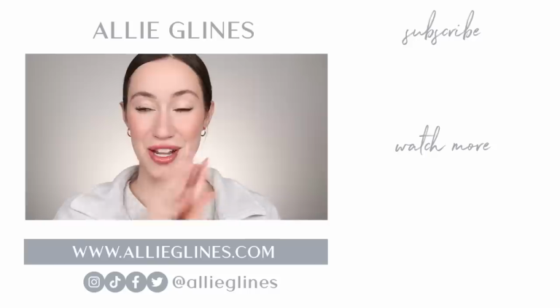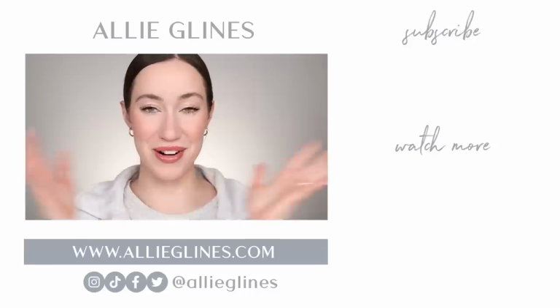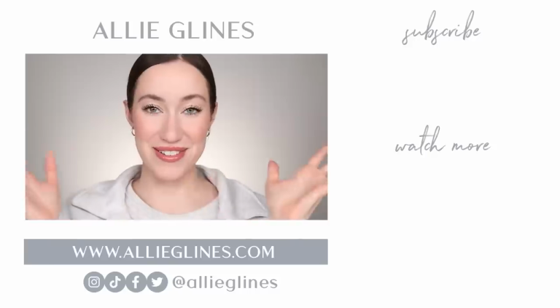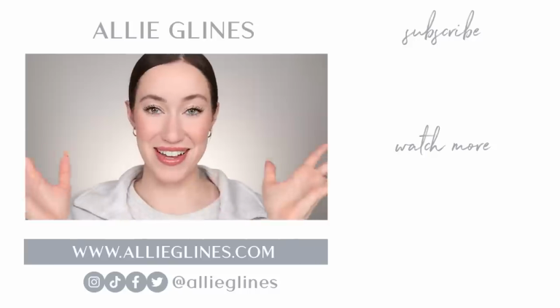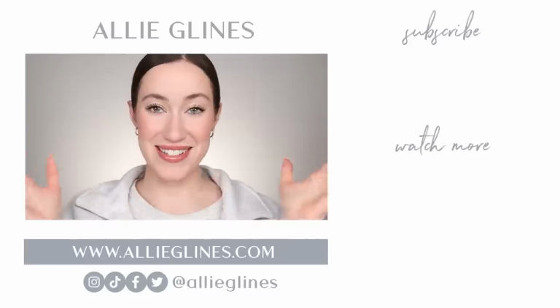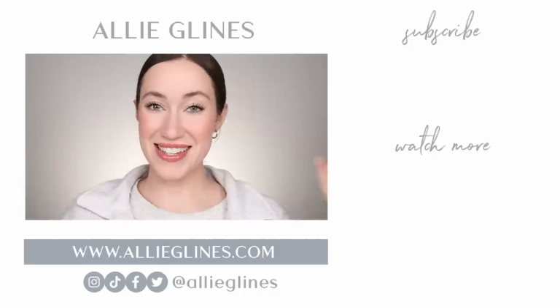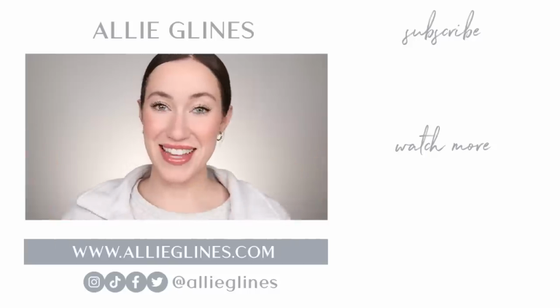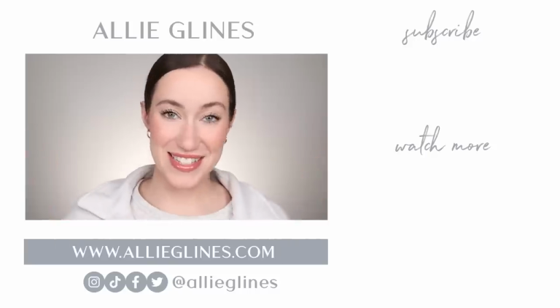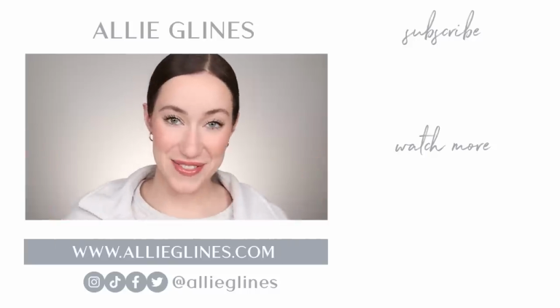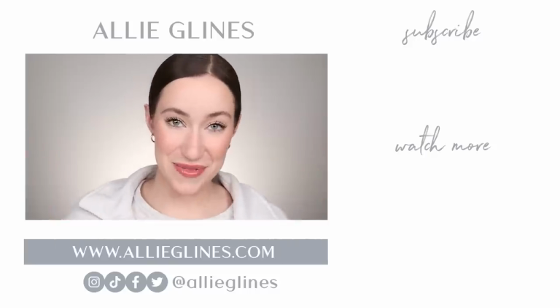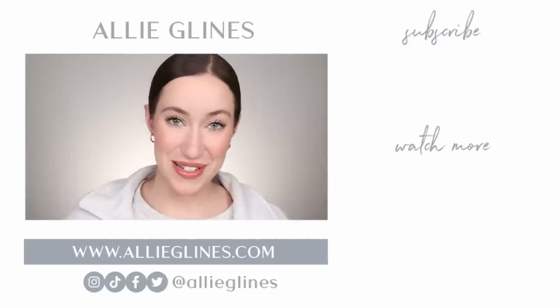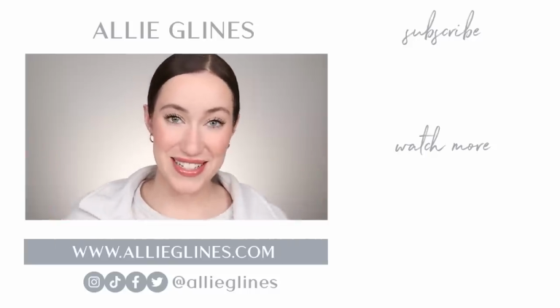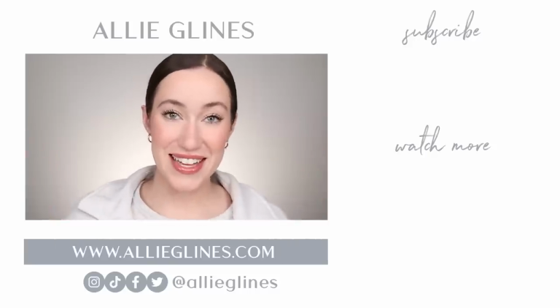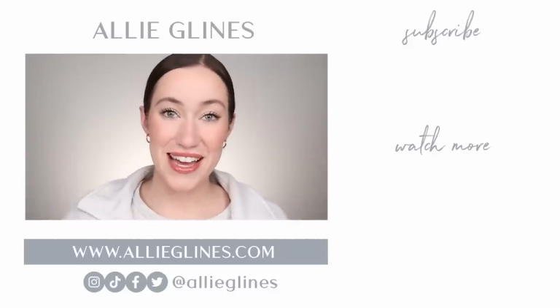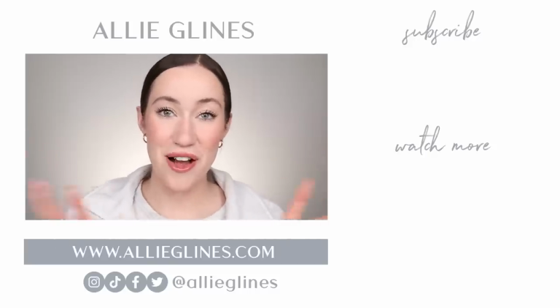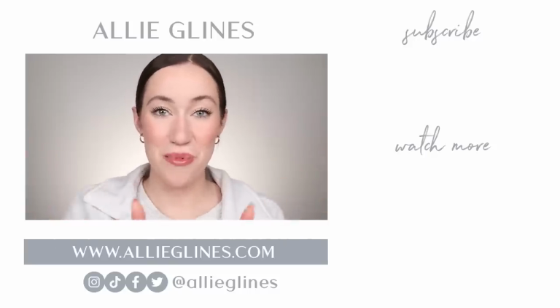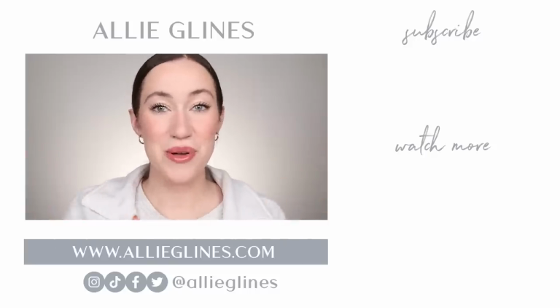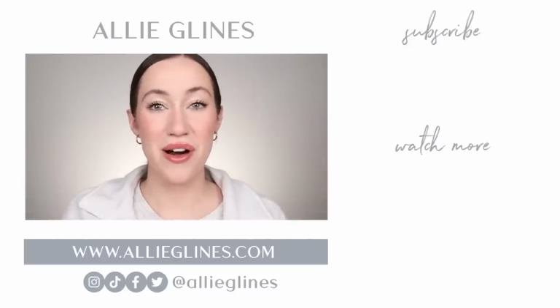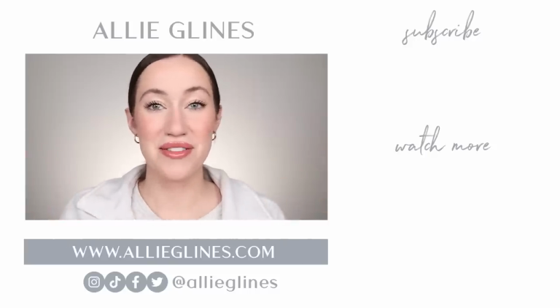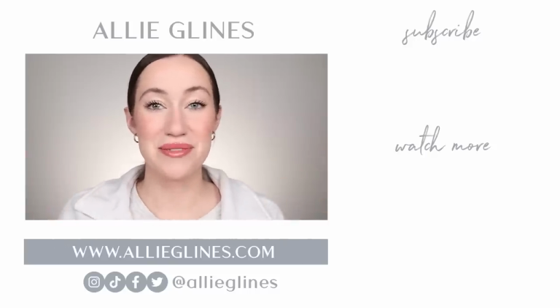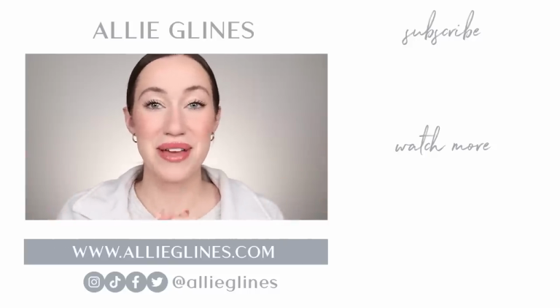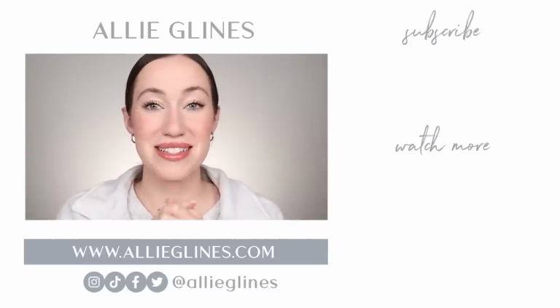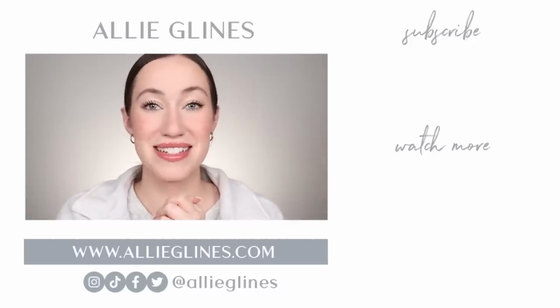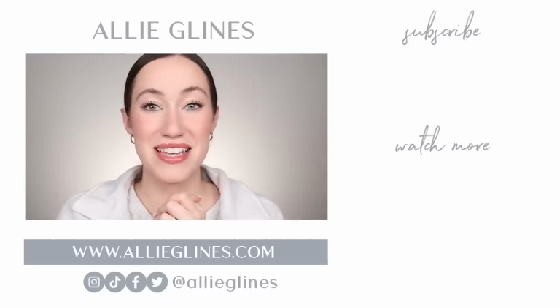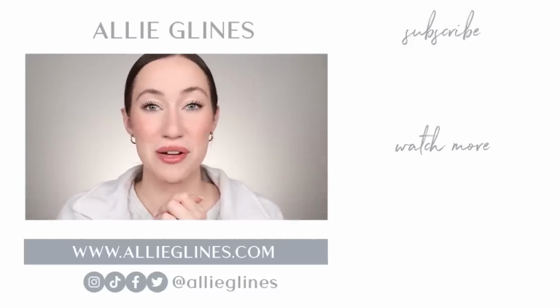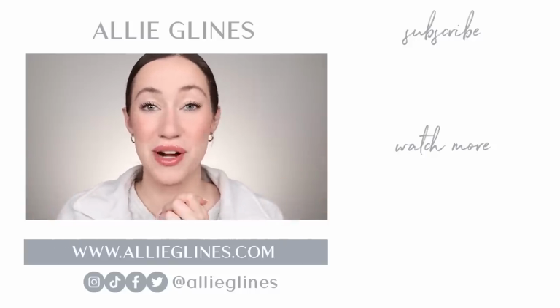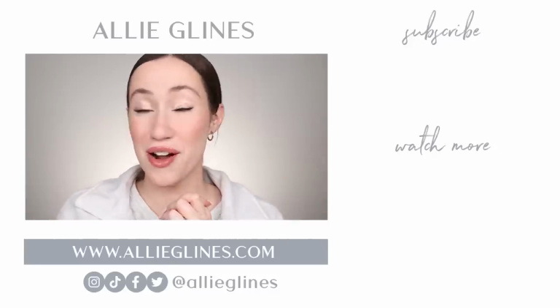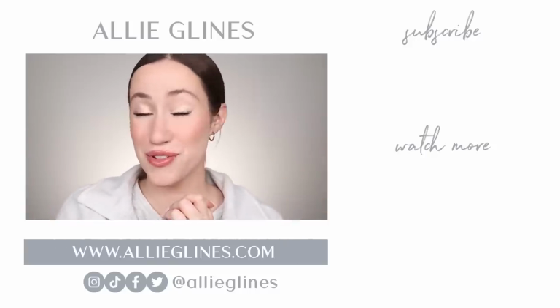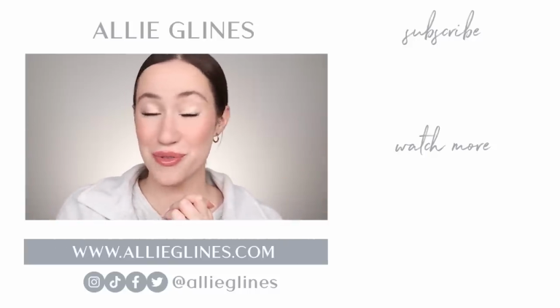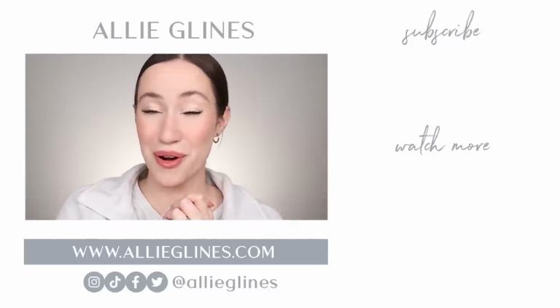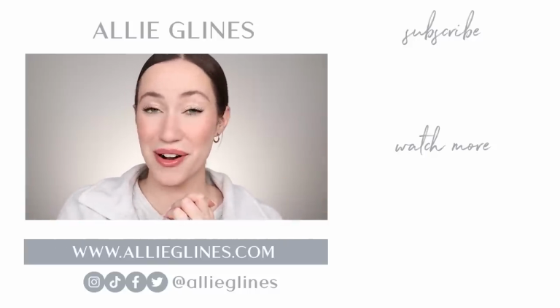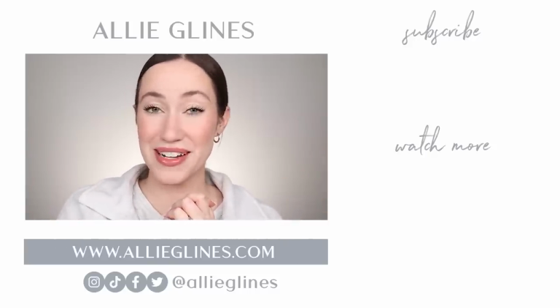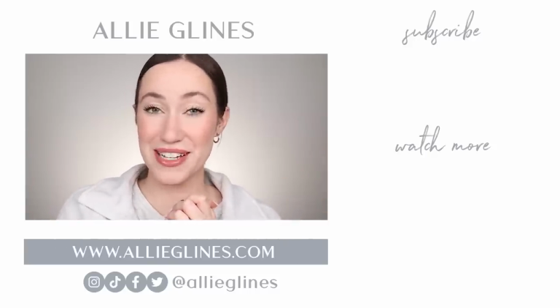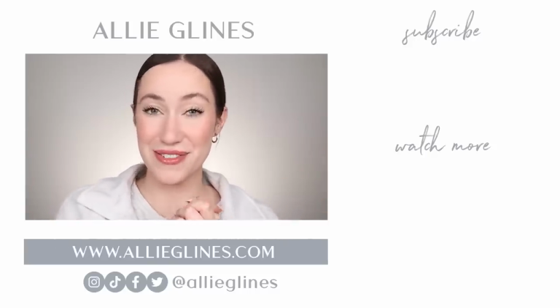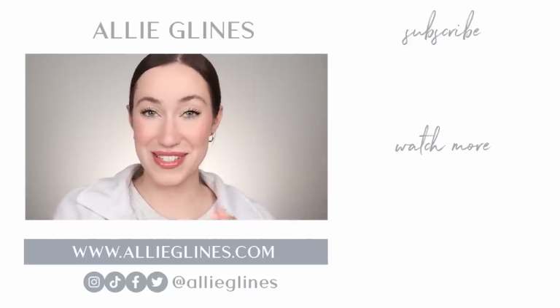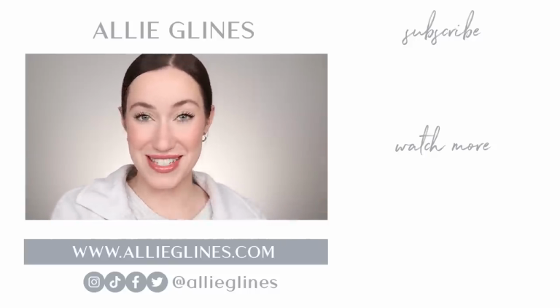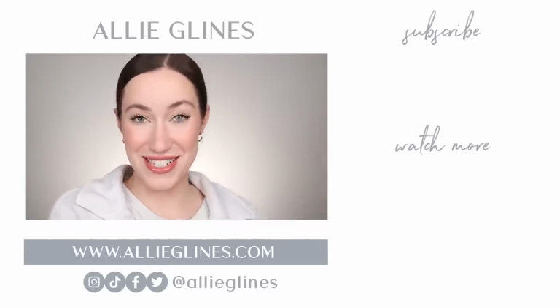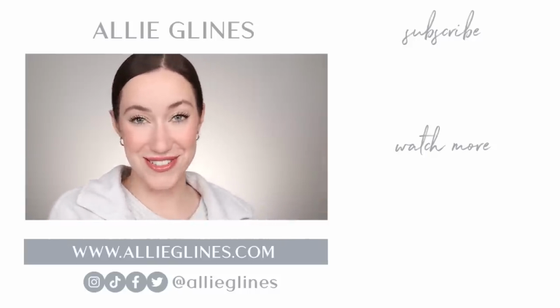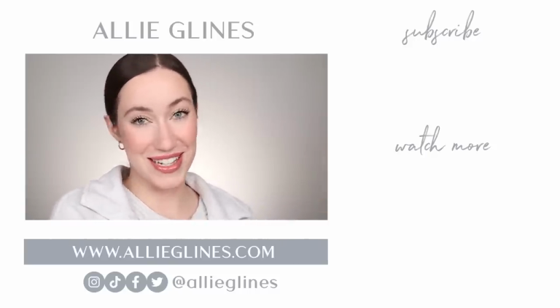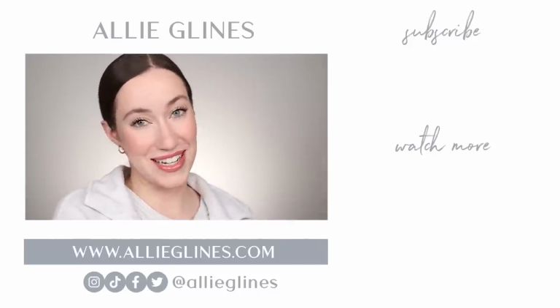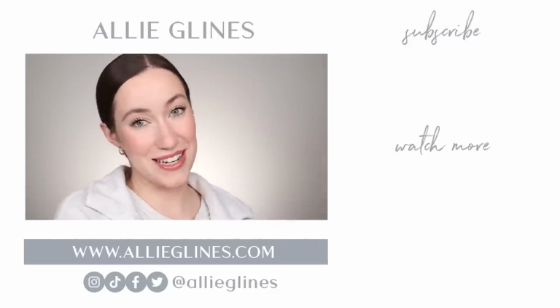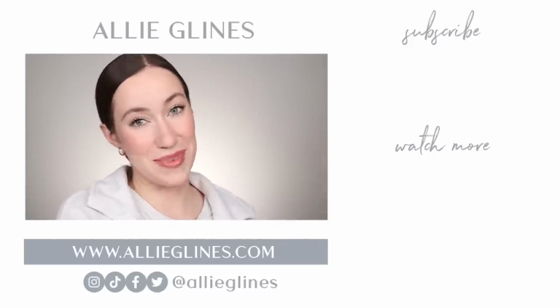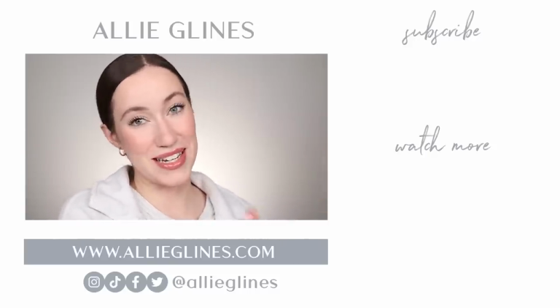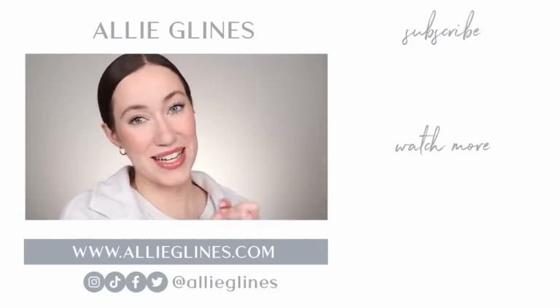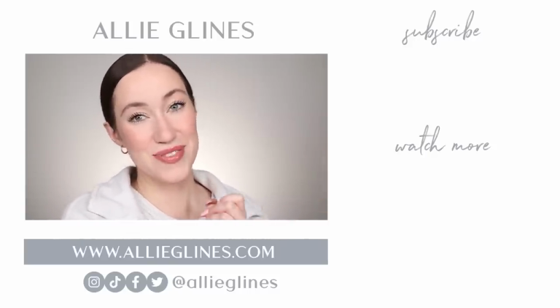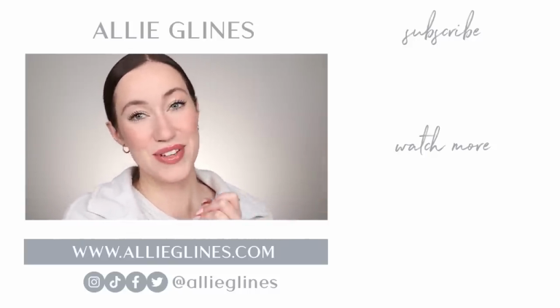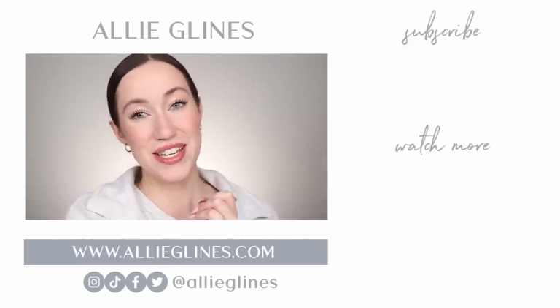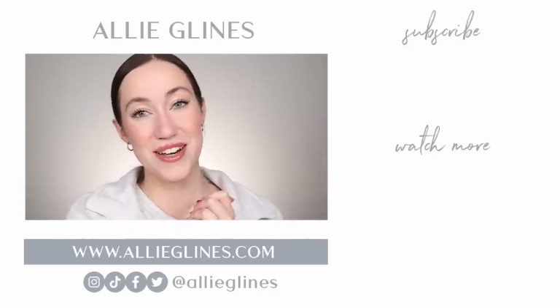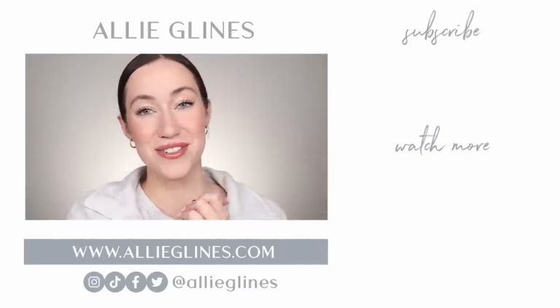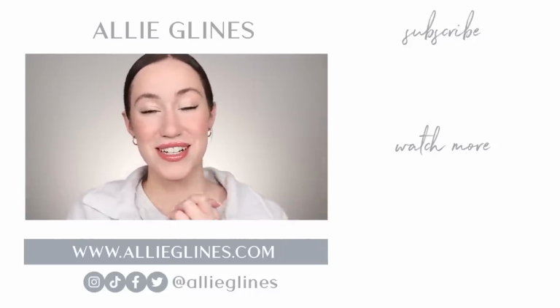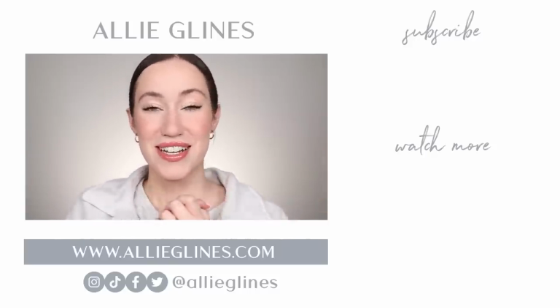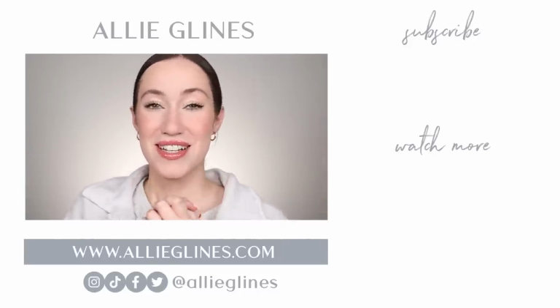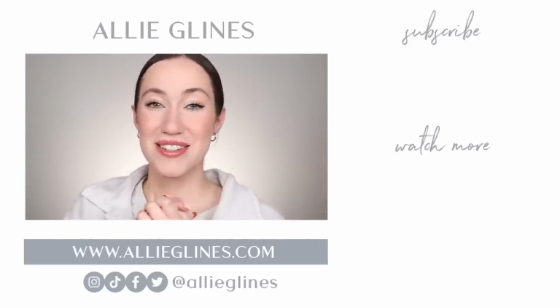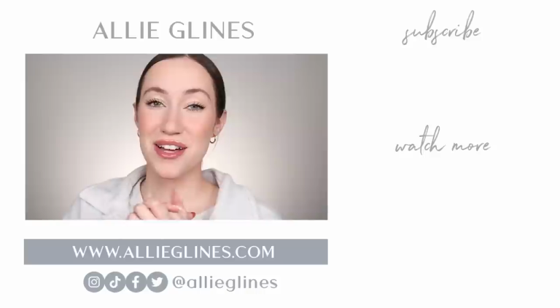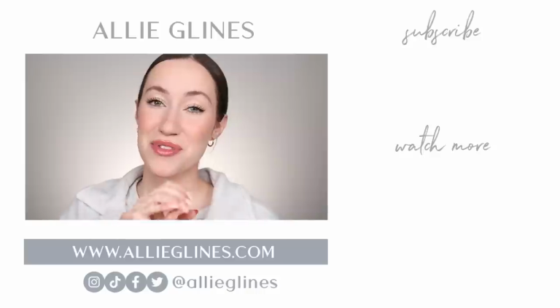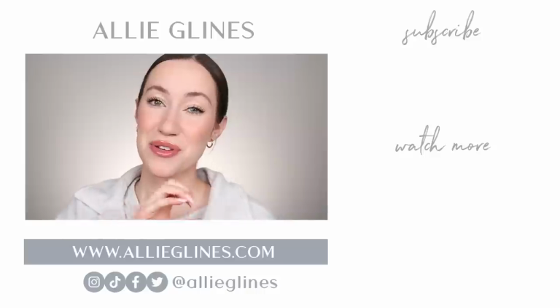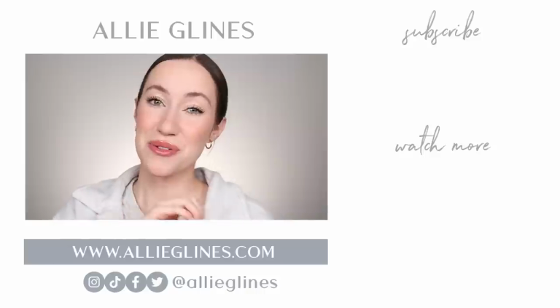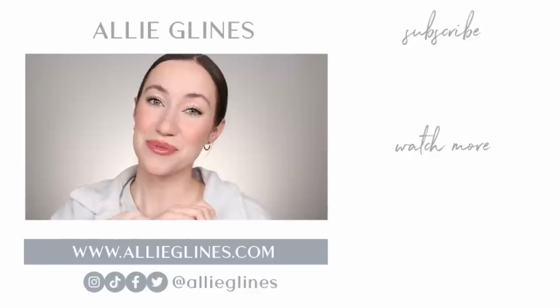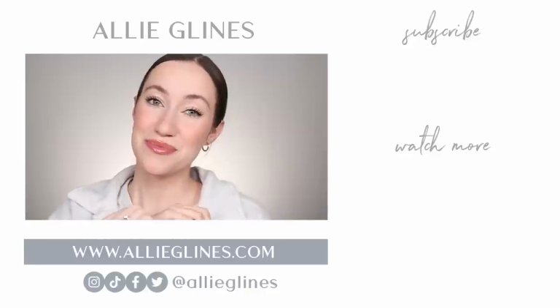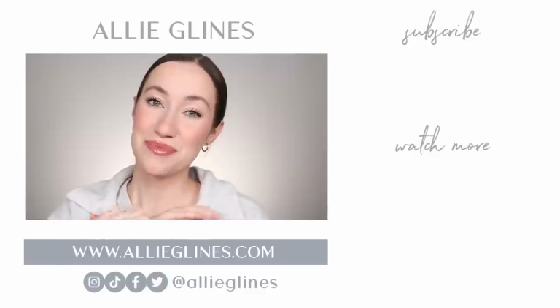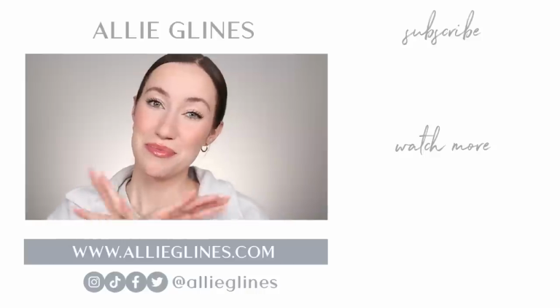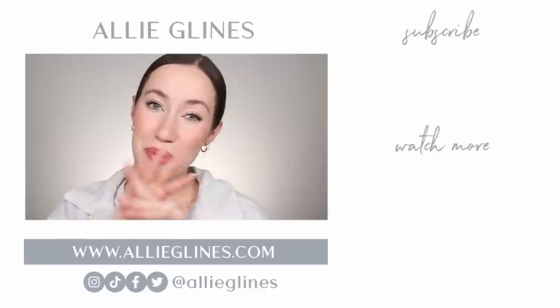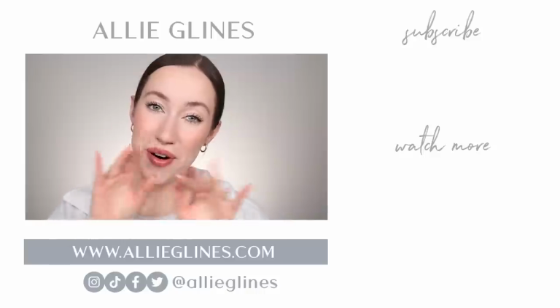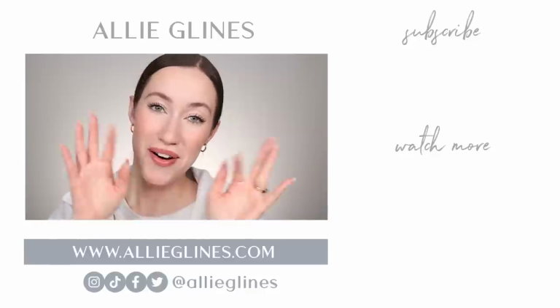All right, you guys, that's it for me today. I hope you all have an amazing day wherever you are, and I will see you in my next video. Love you, bye.